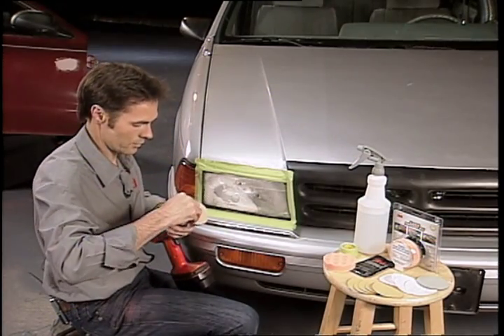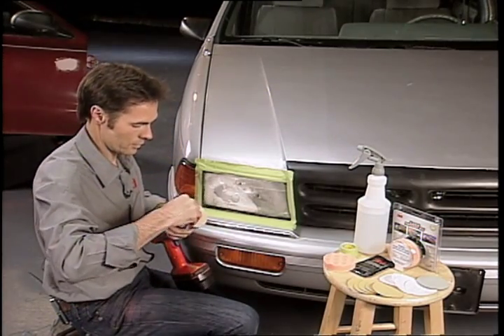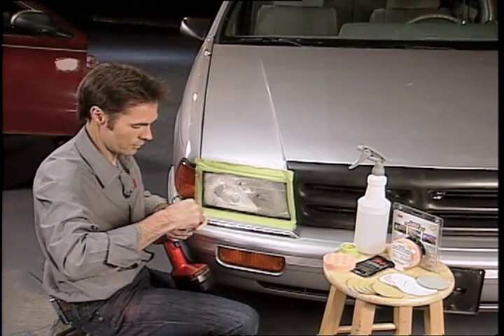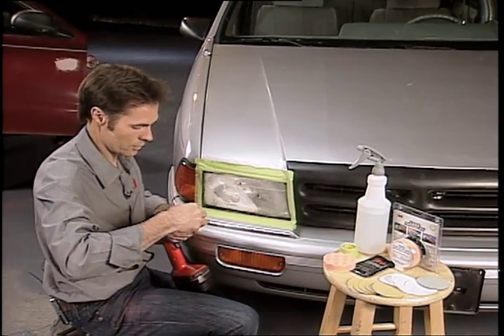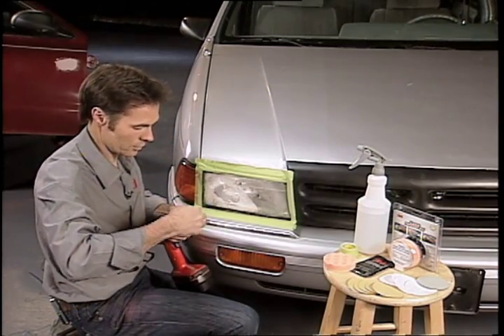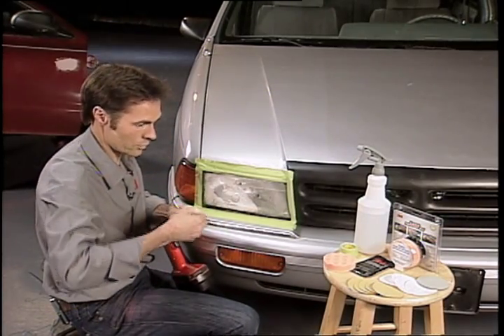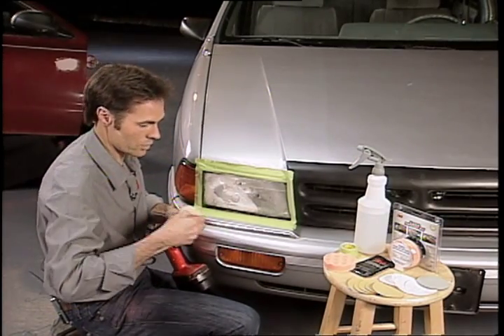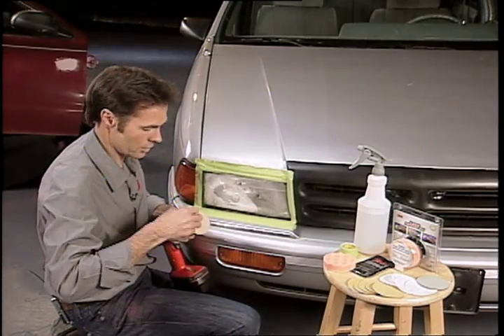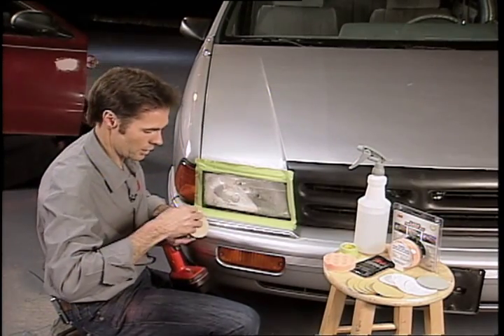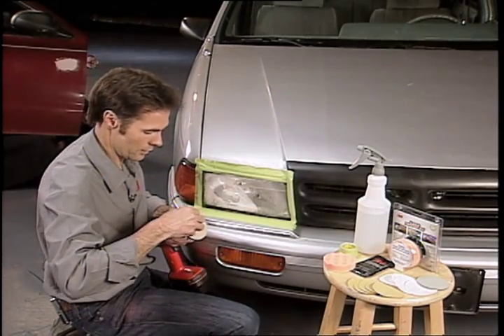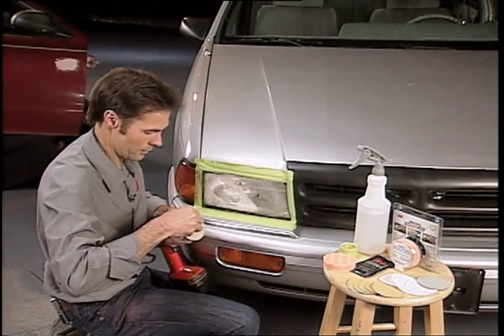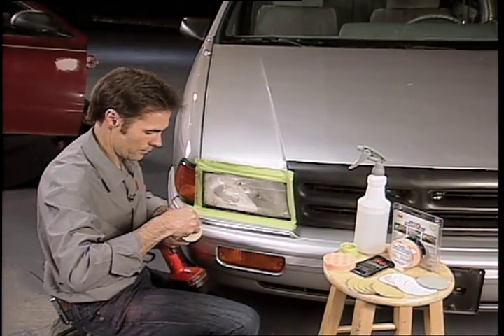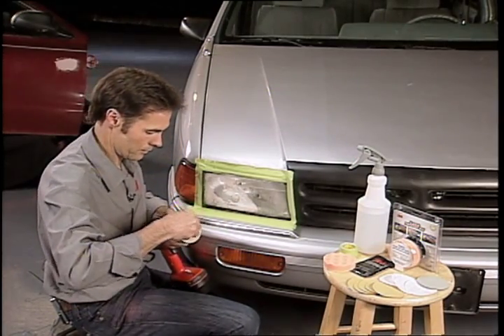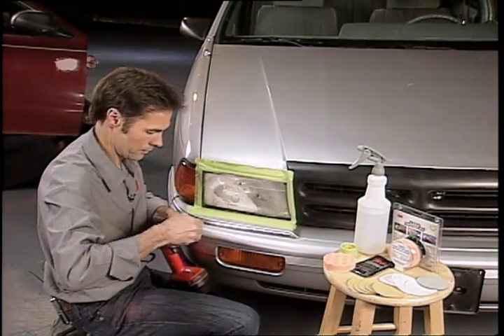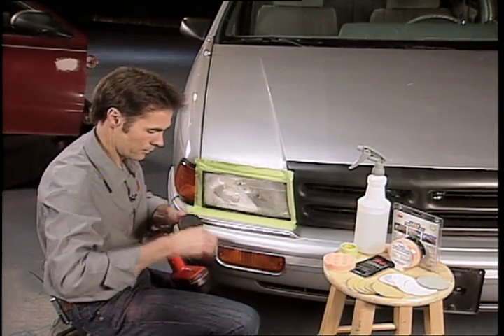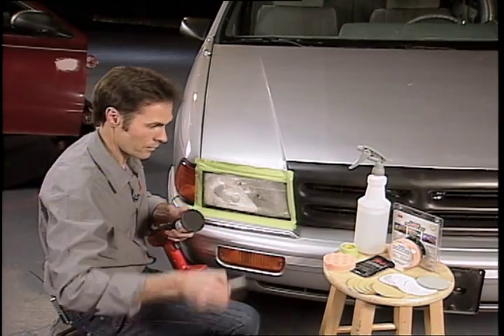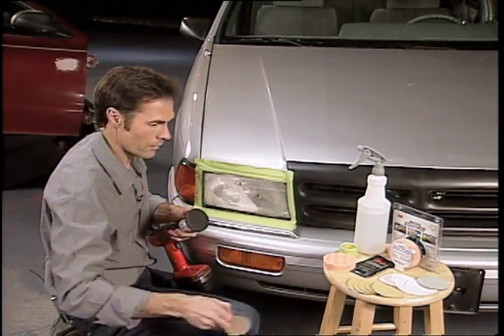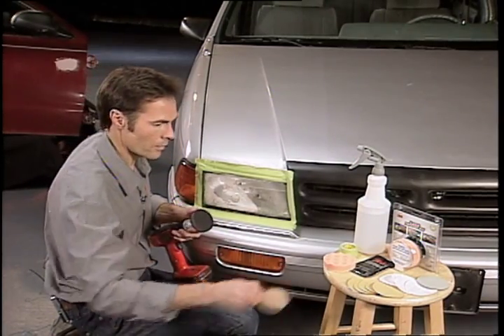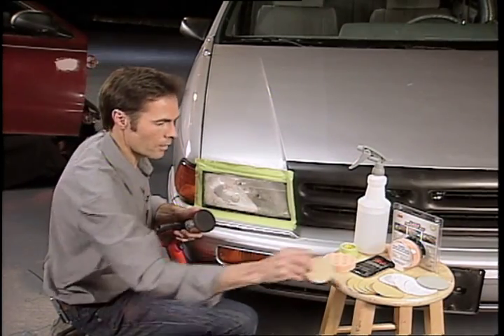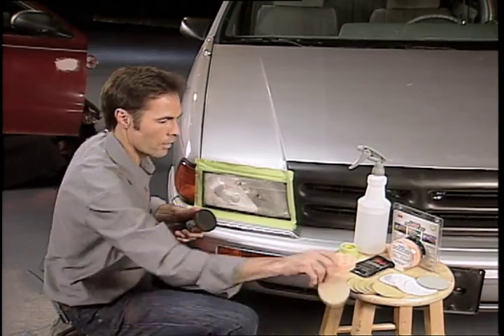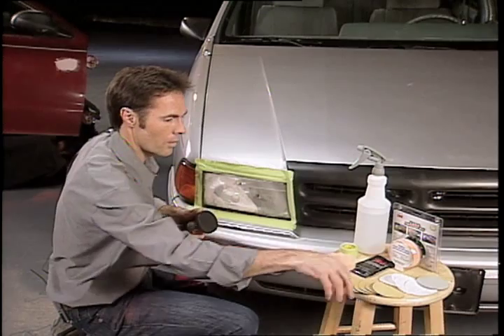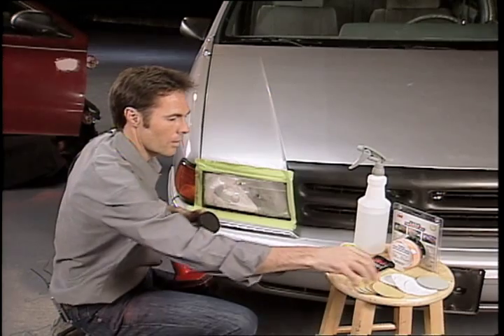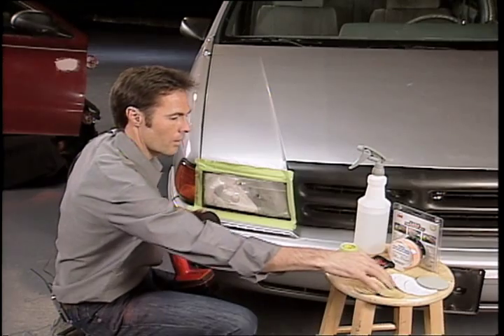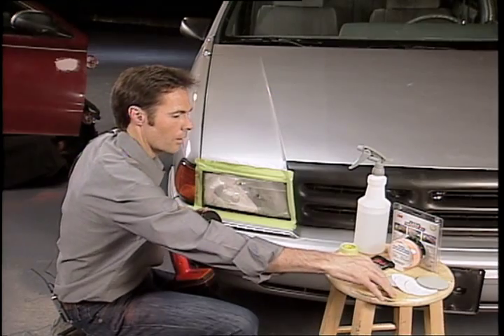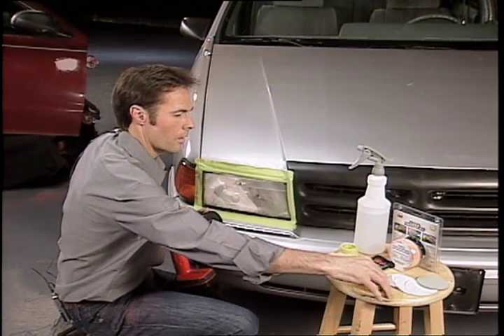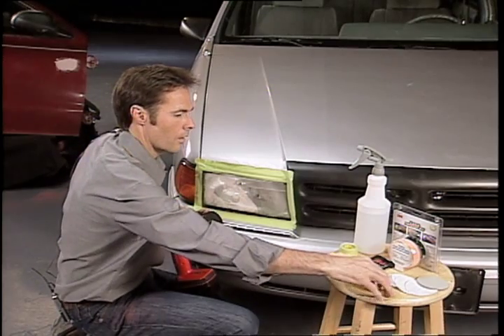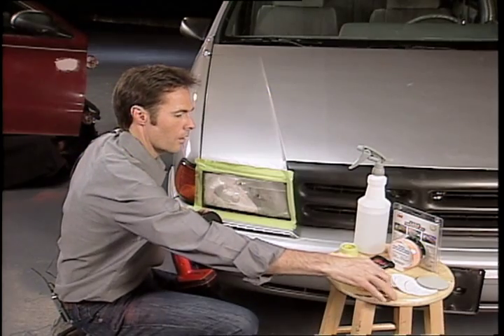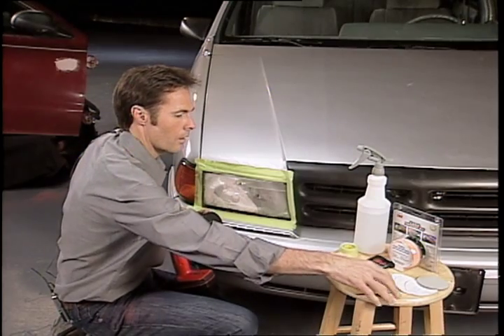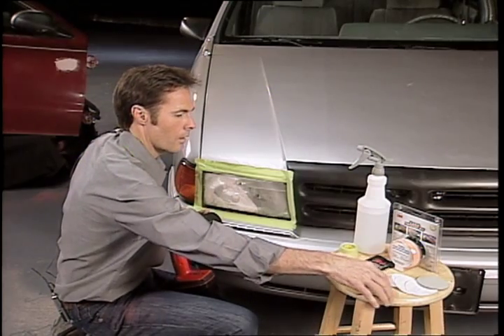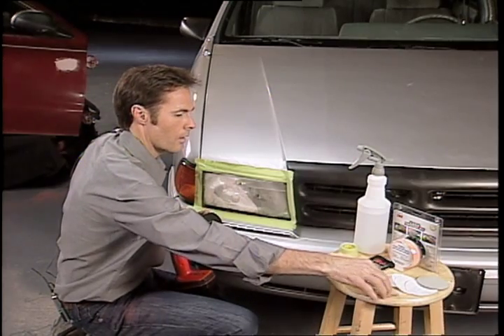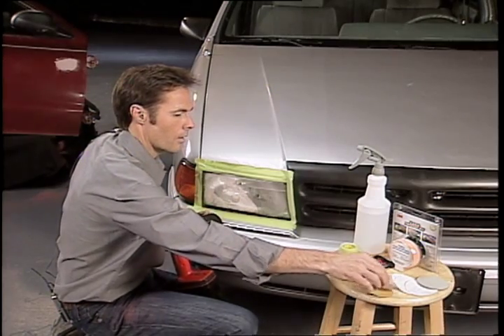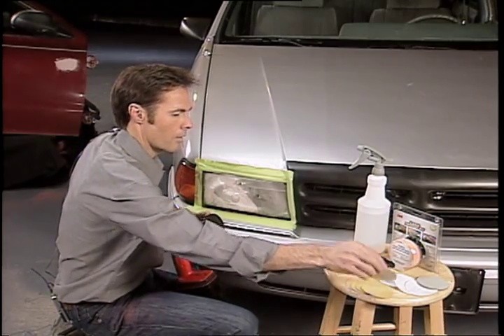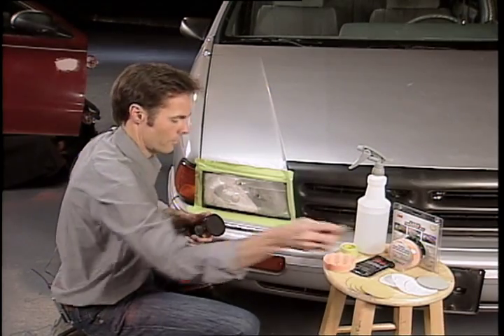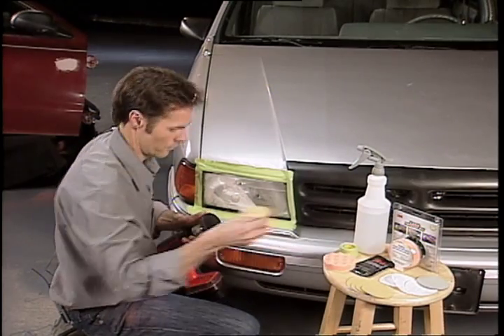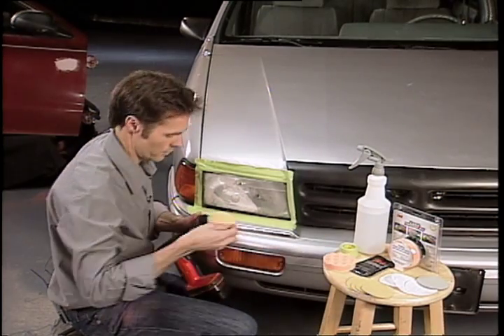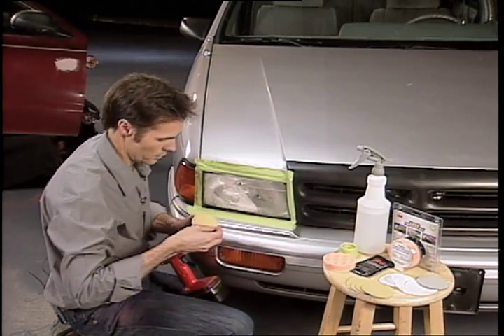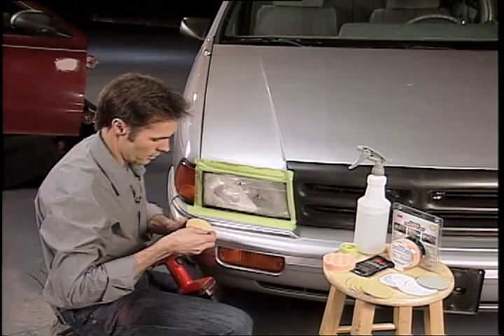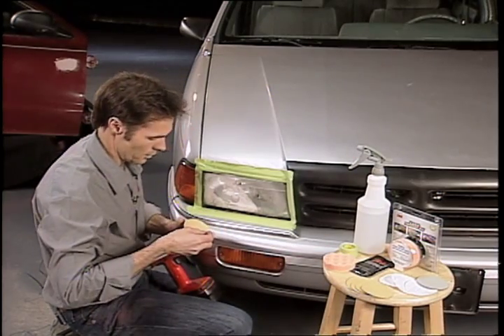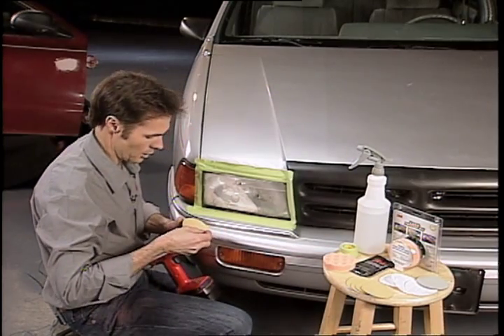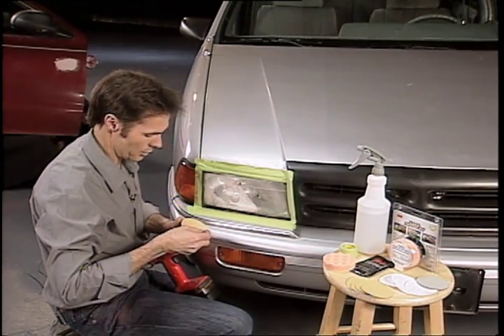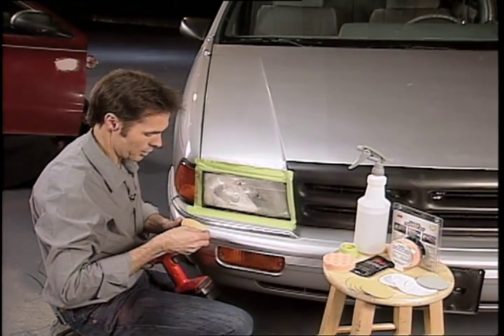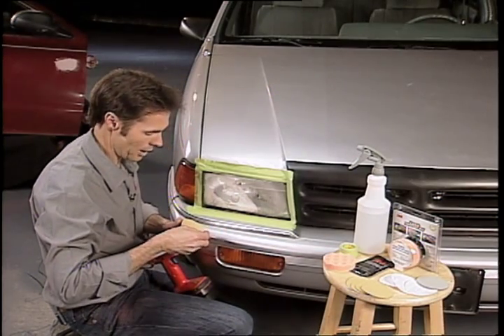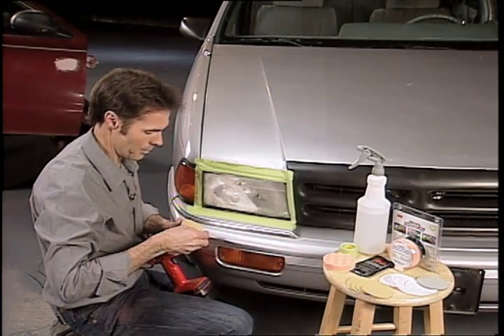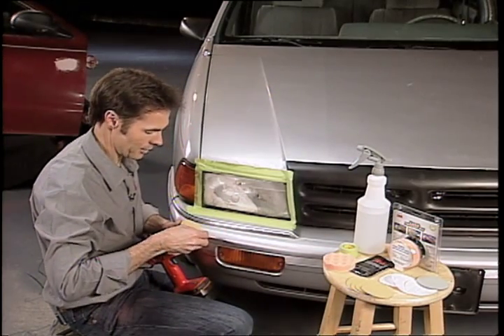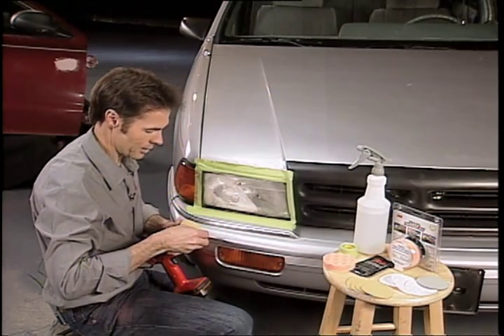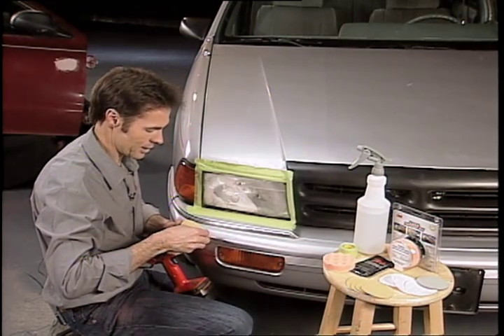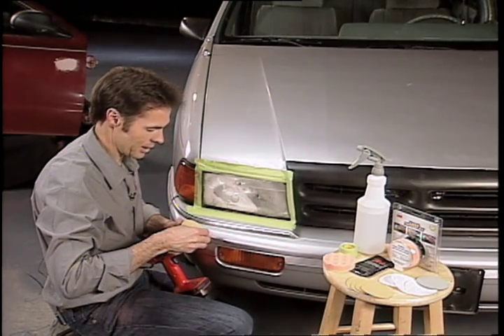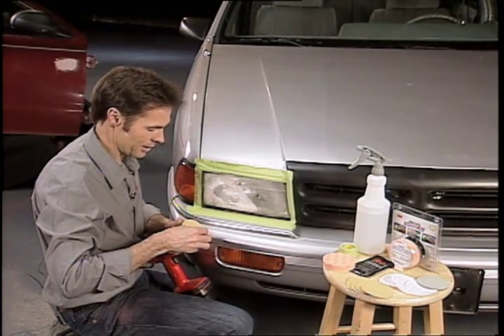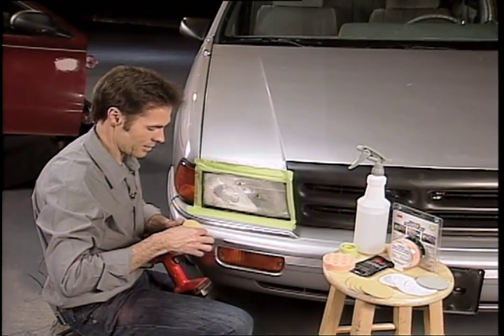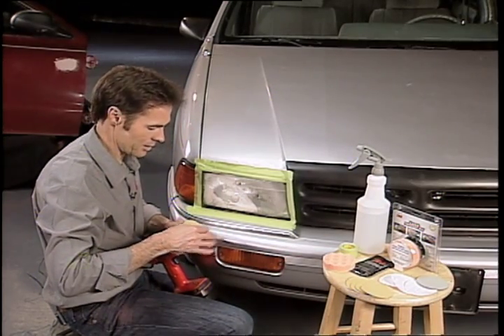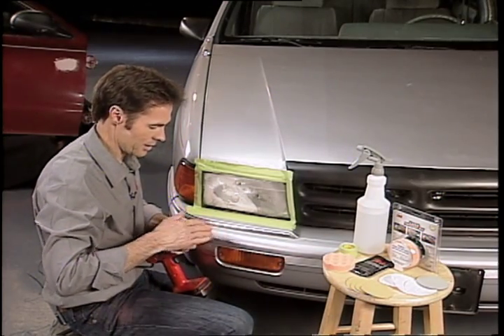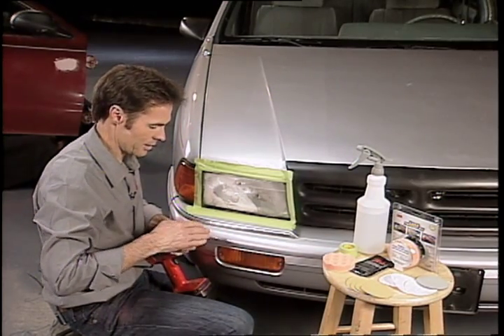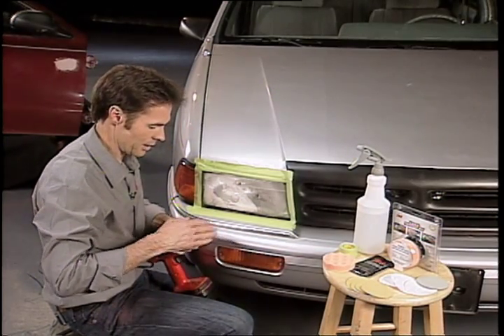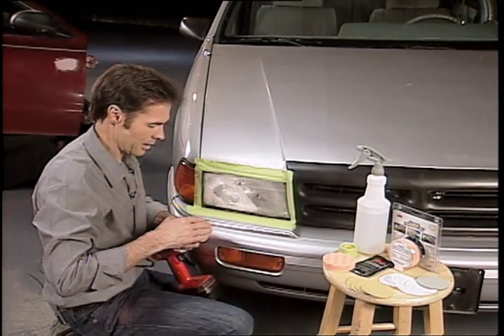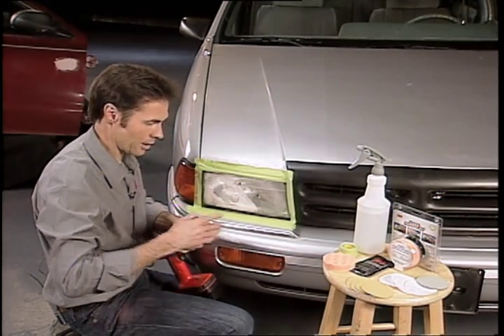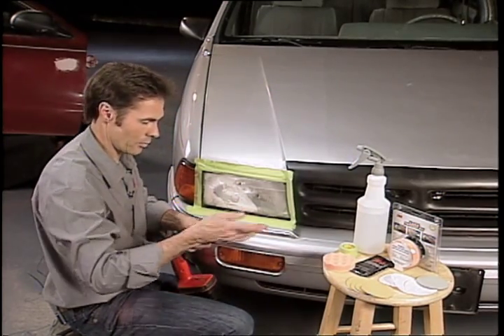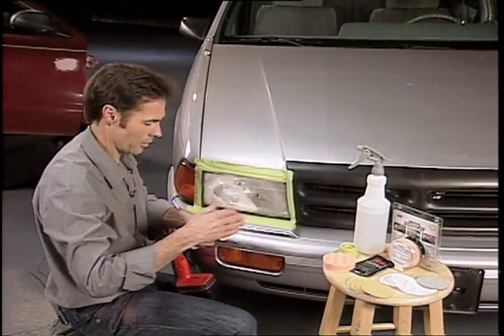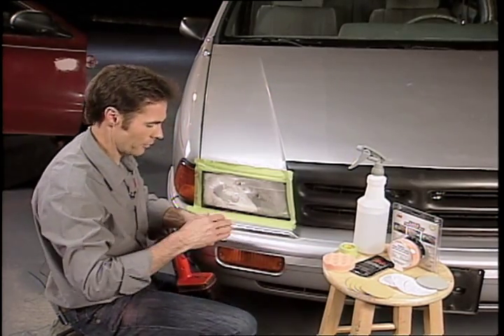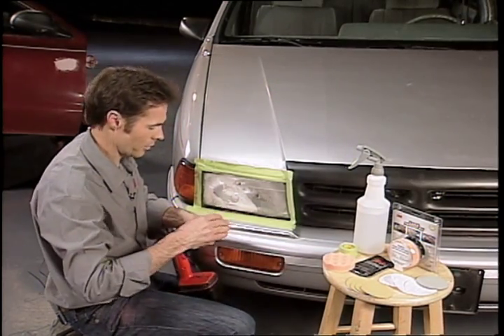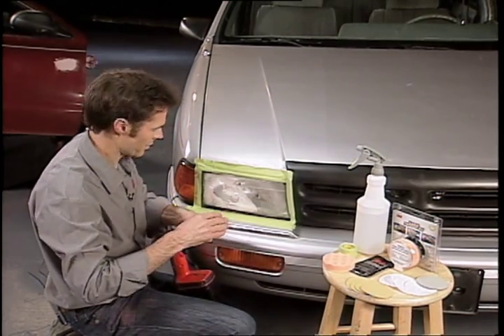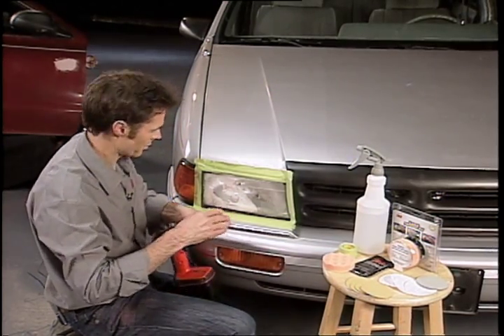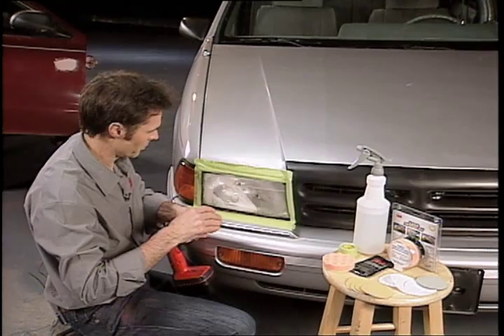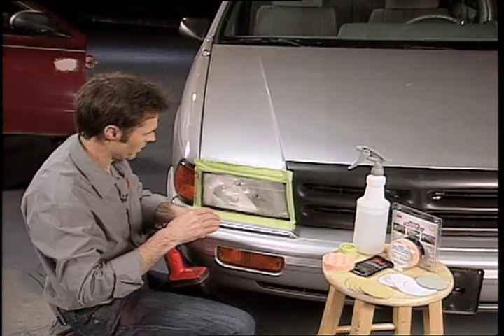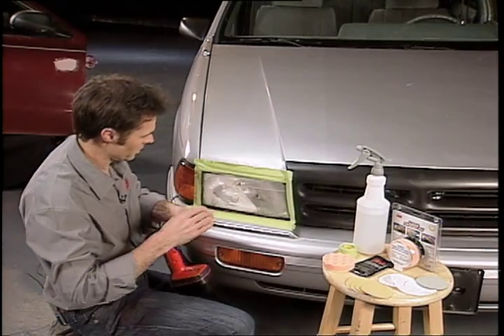We've just got to switch it over. What's great about these kits is they come with a few extra pieces.